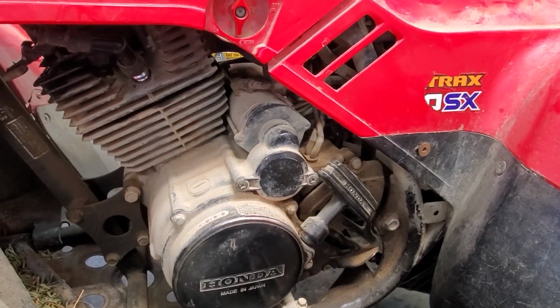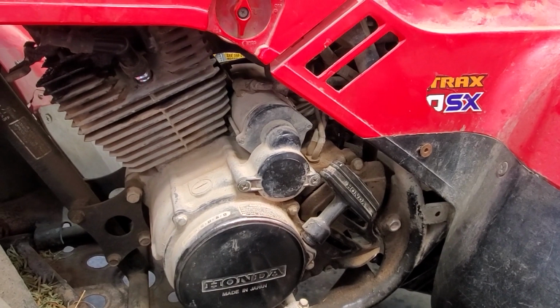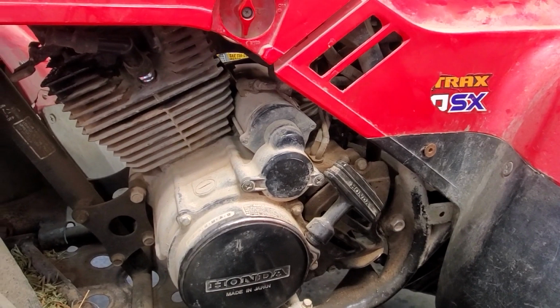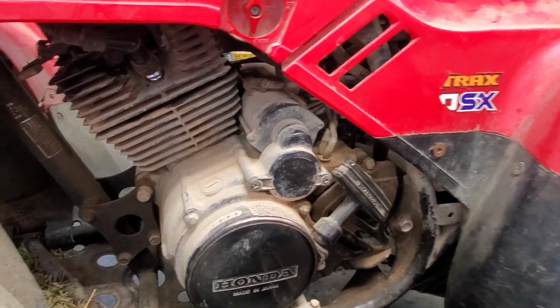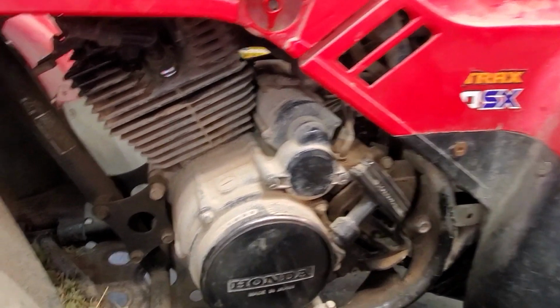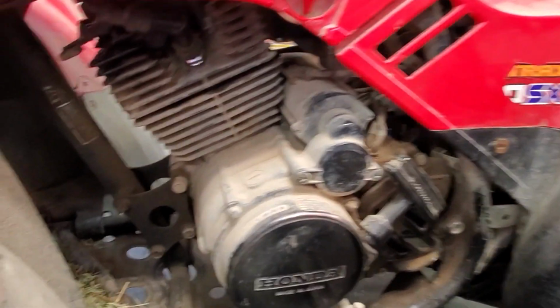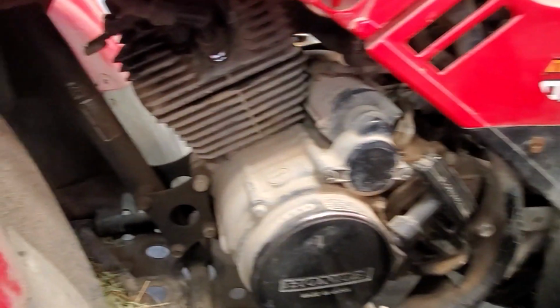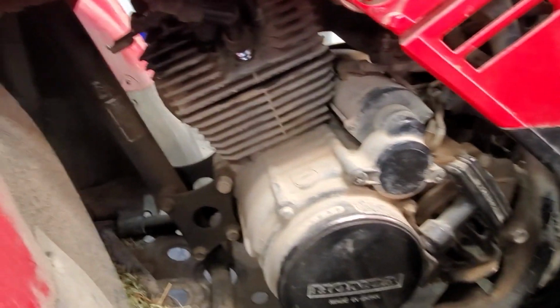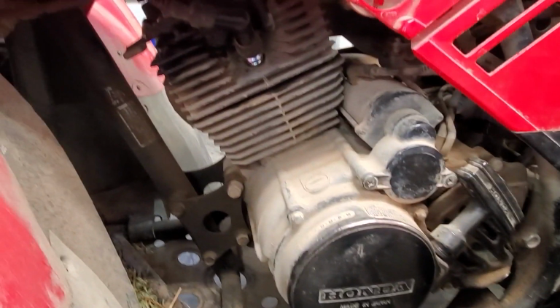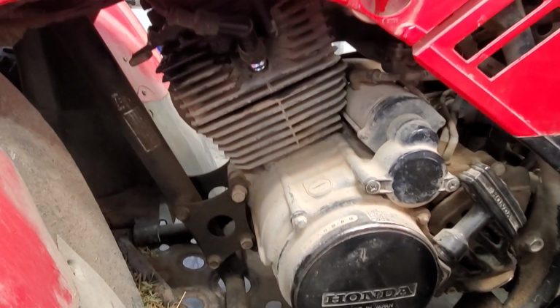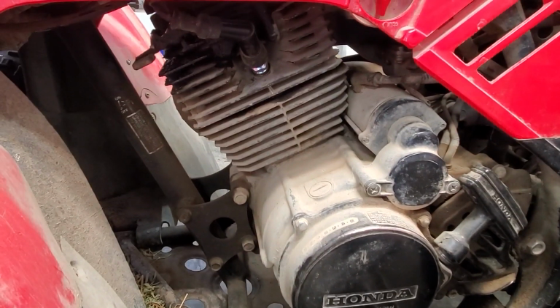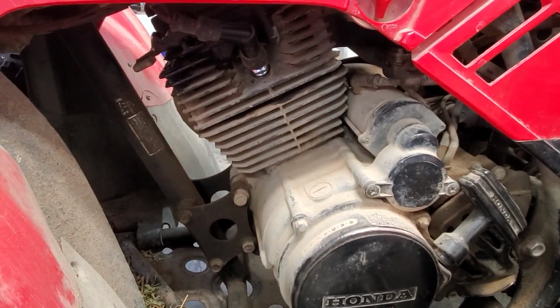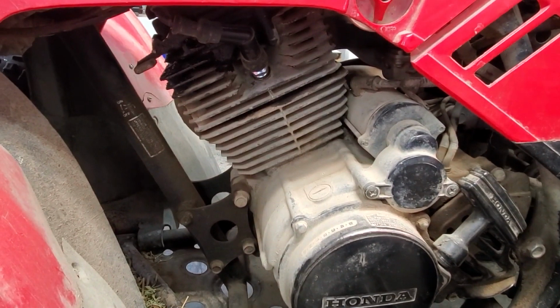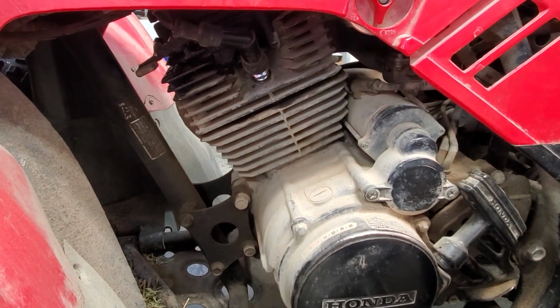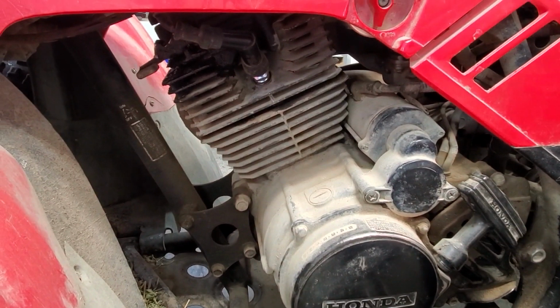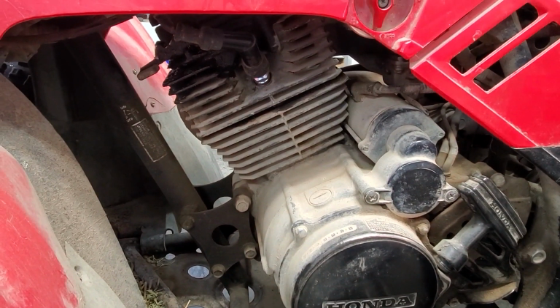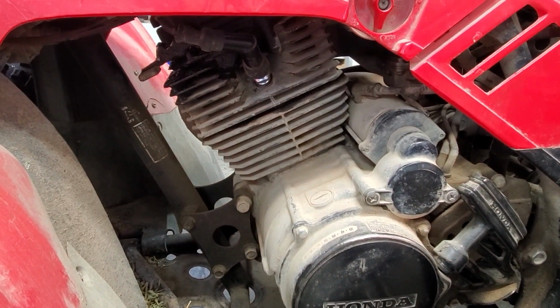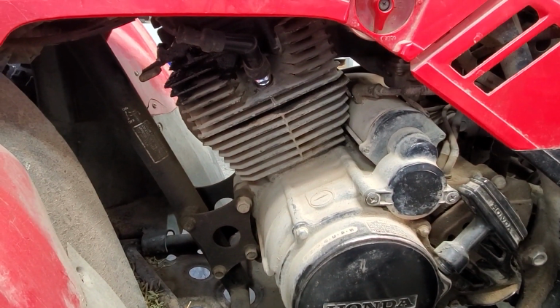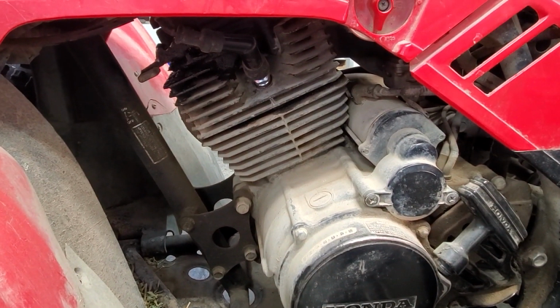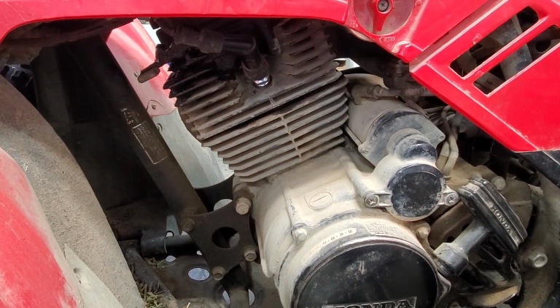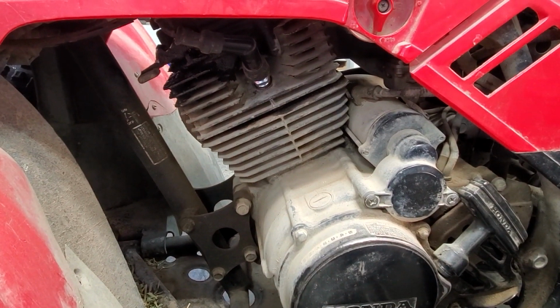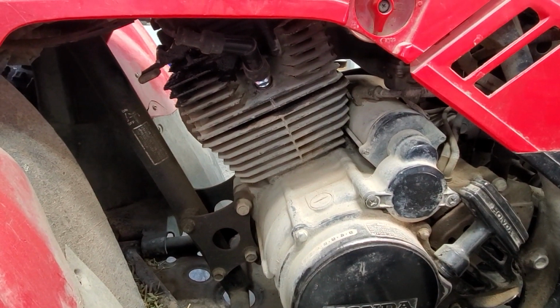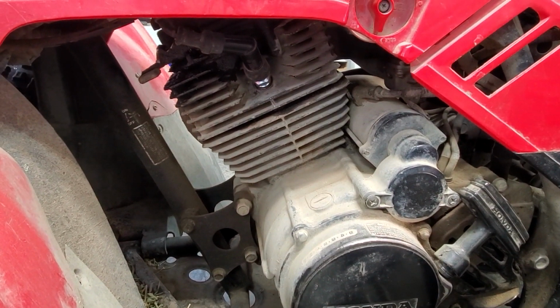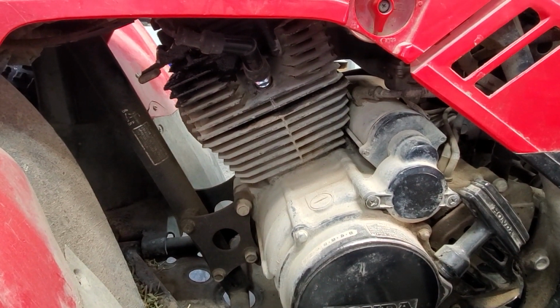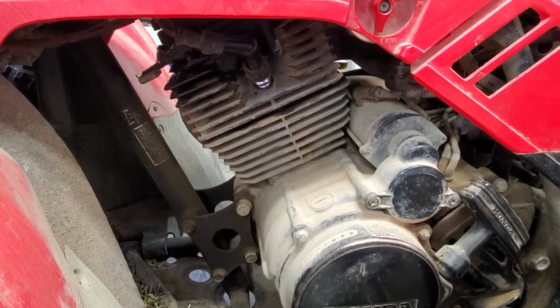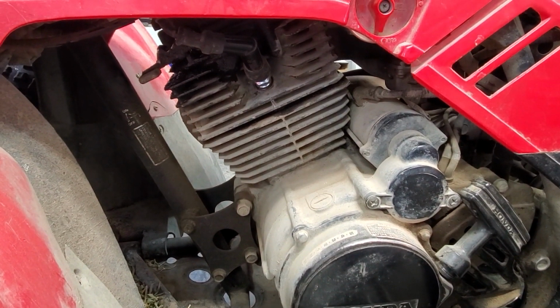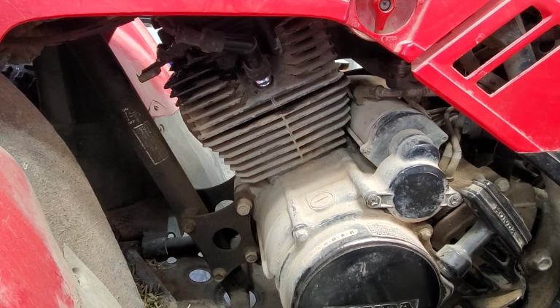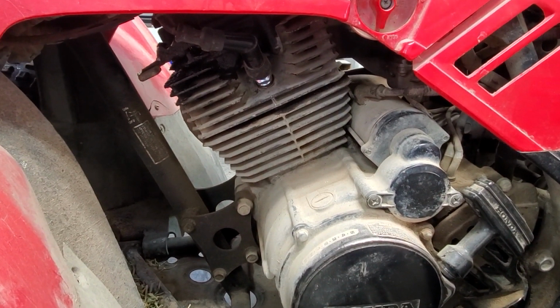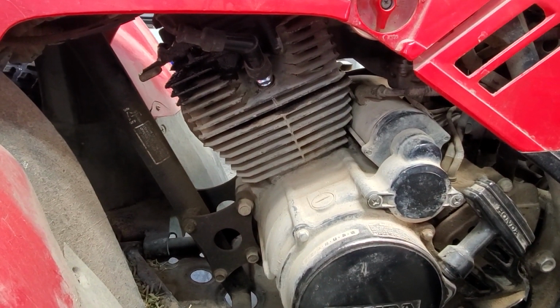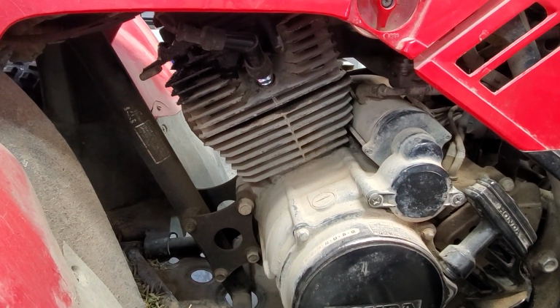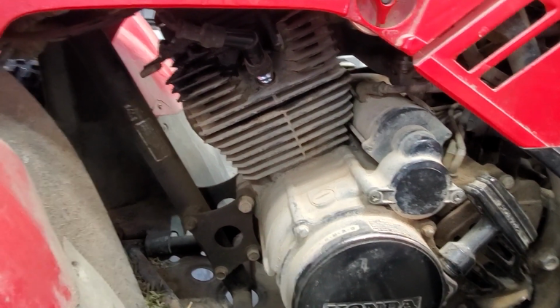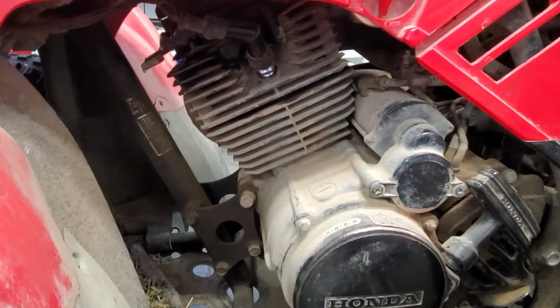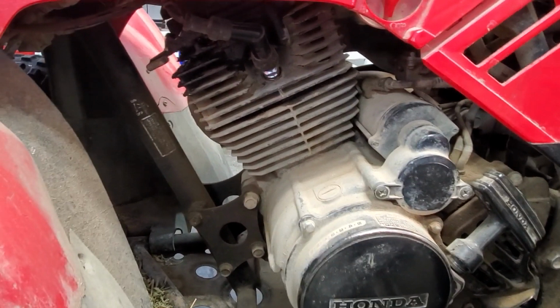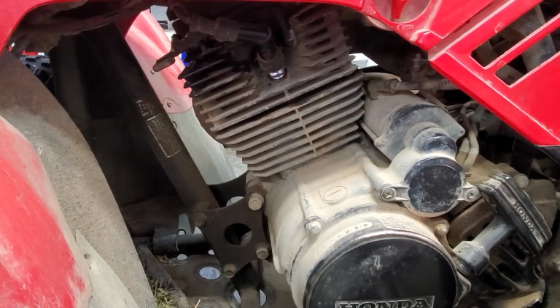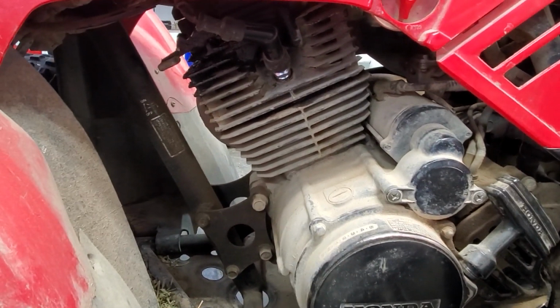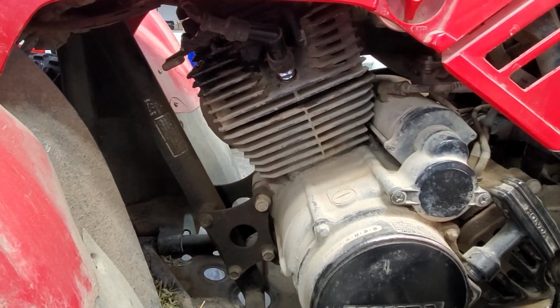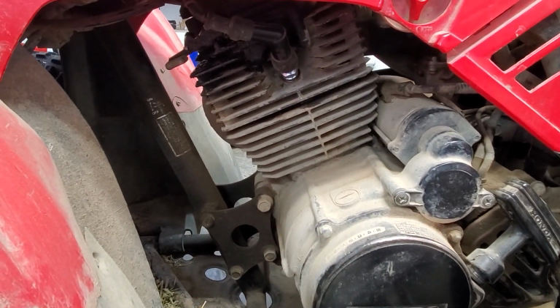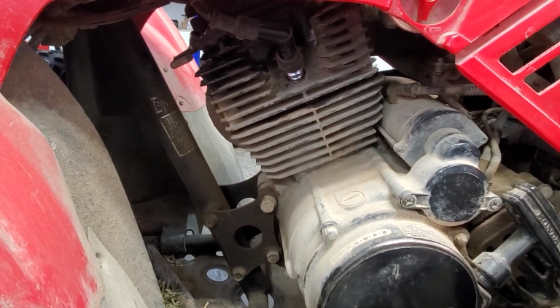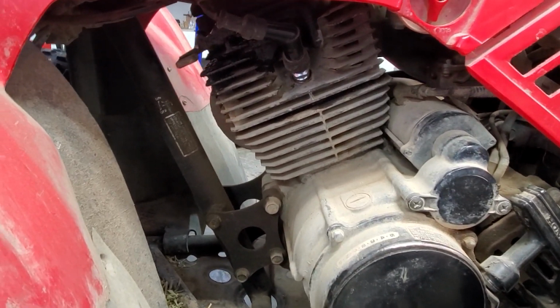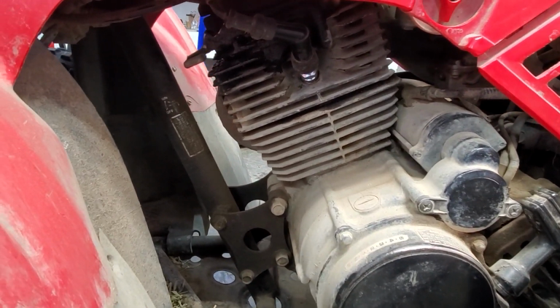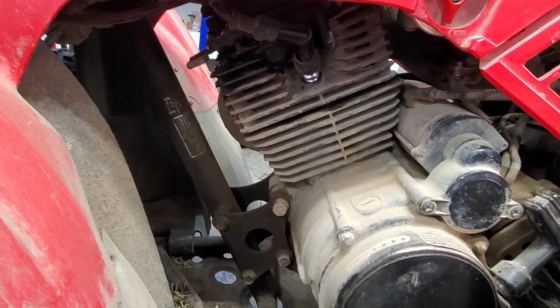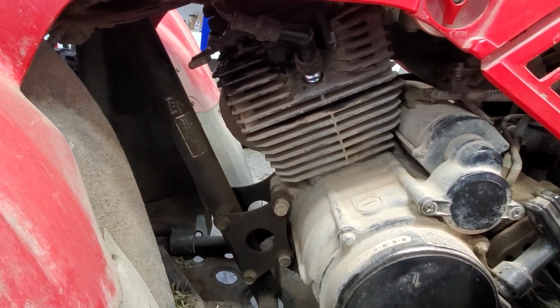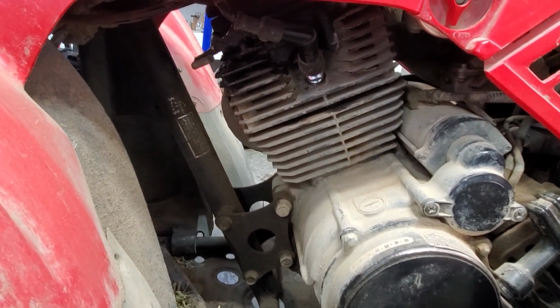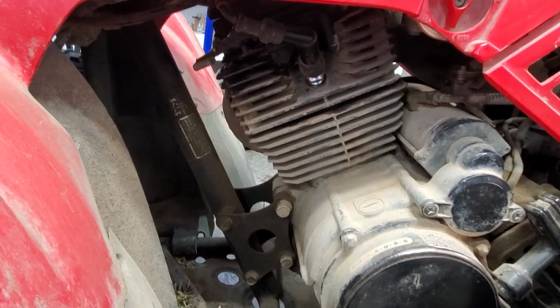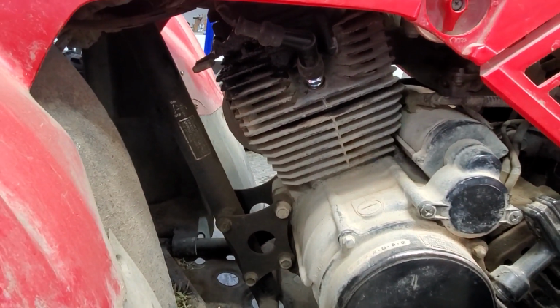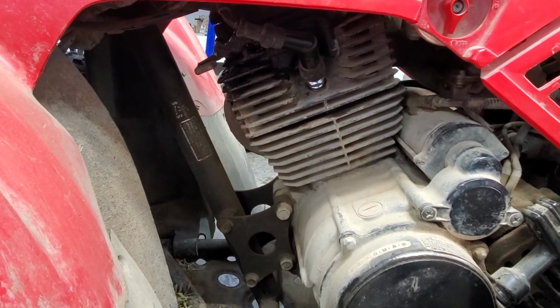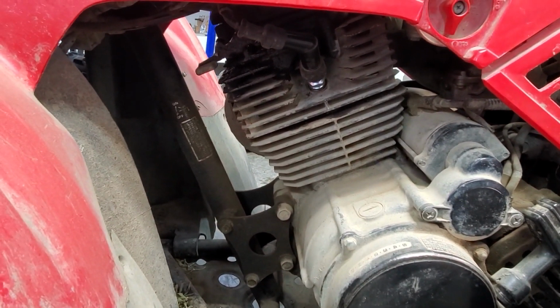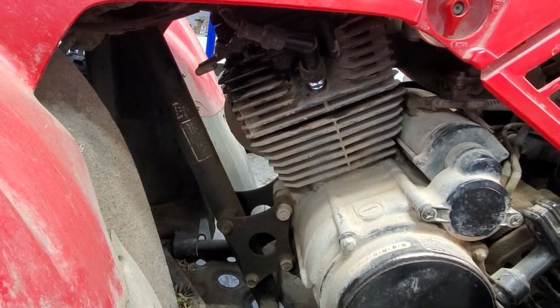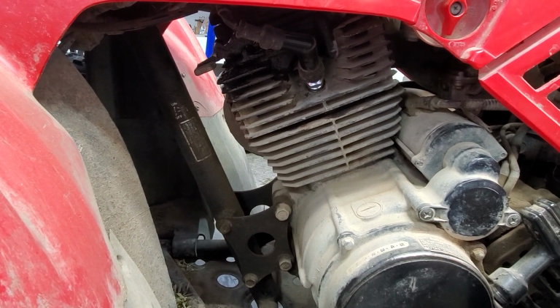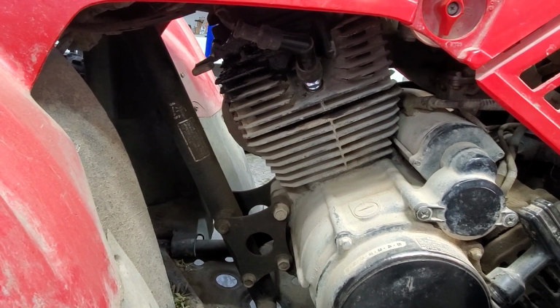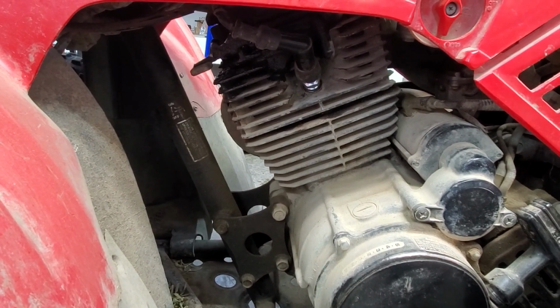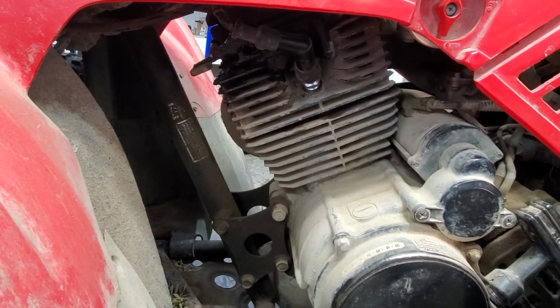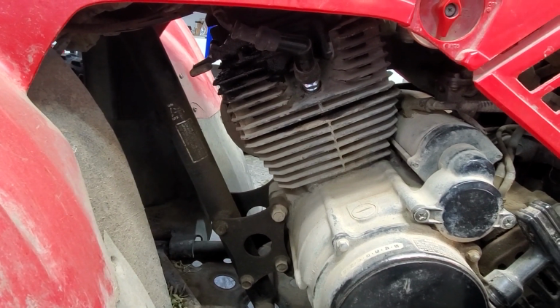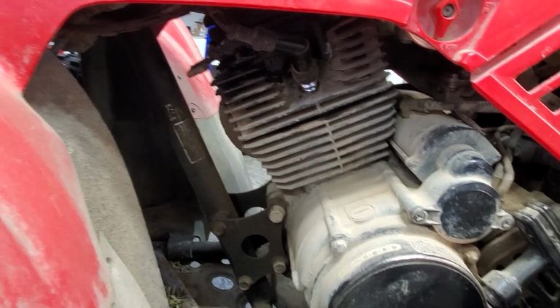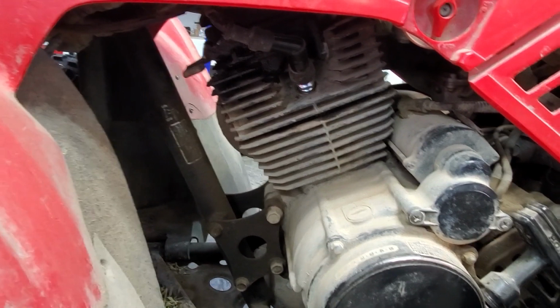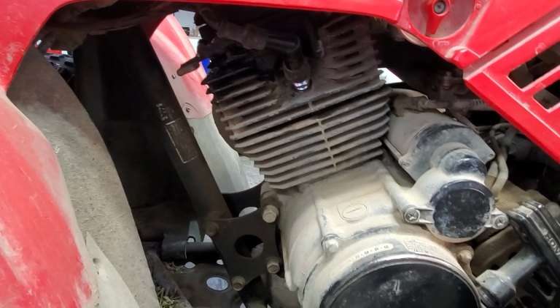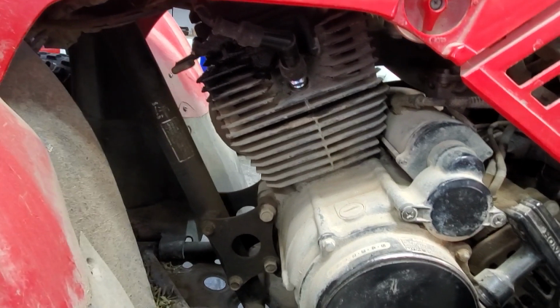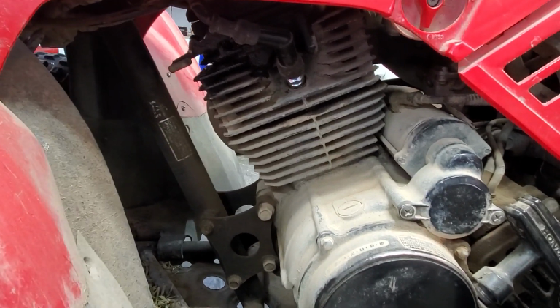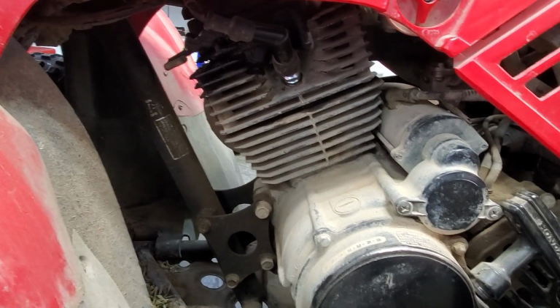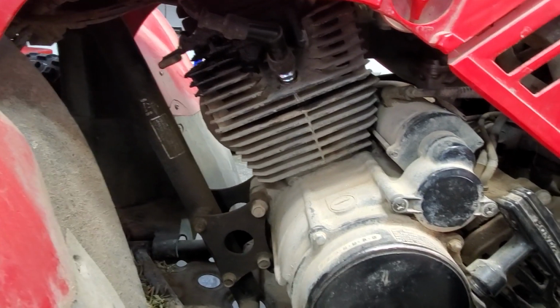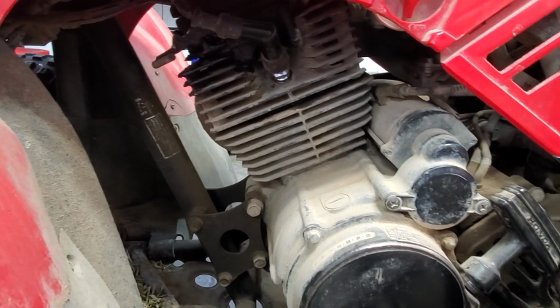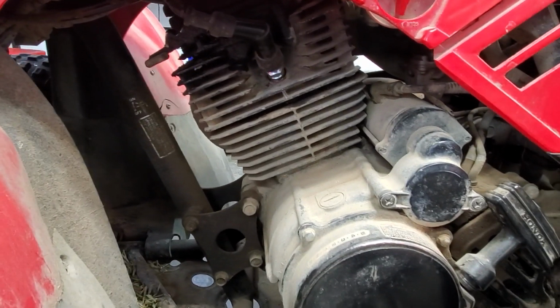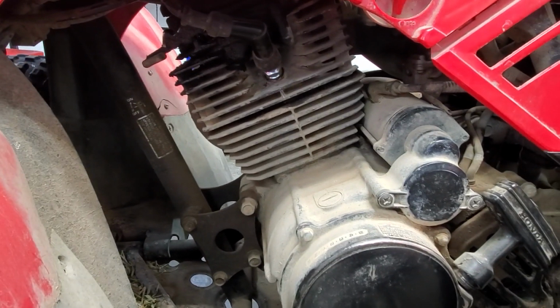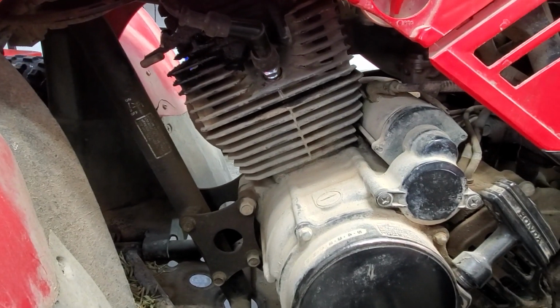Looks like he's got a brand new spark plug in there. Definitely noticing some oil up in there — check that out too.